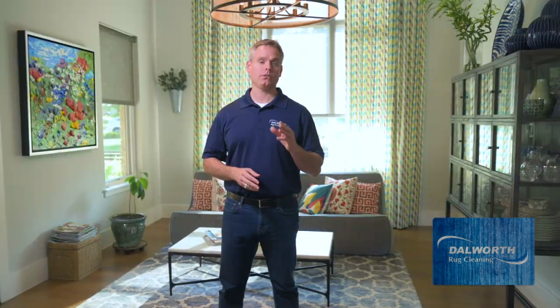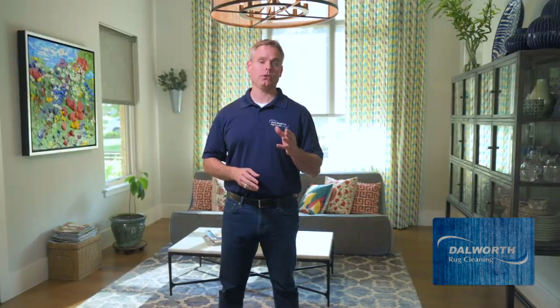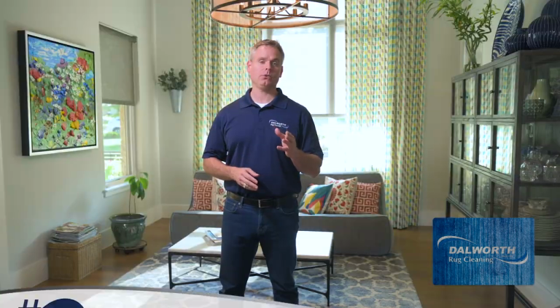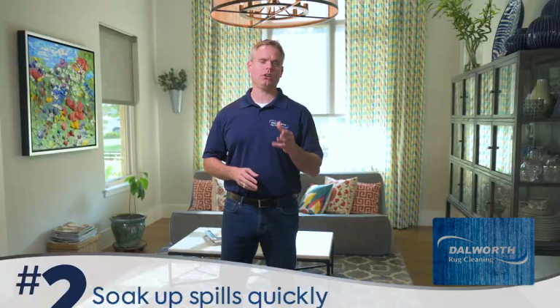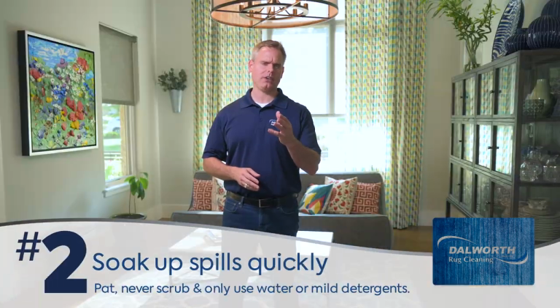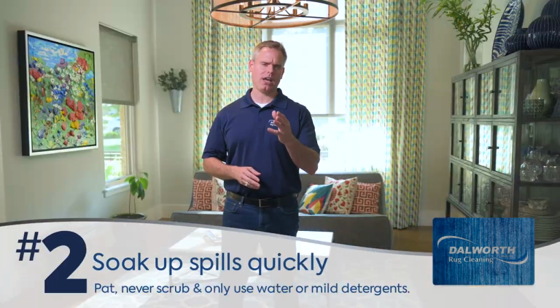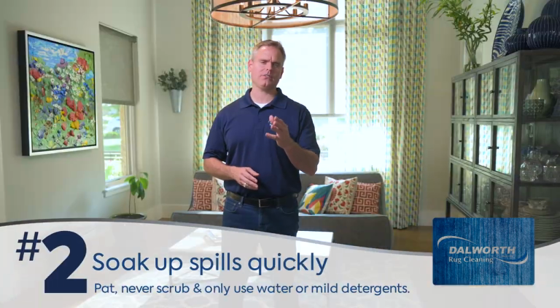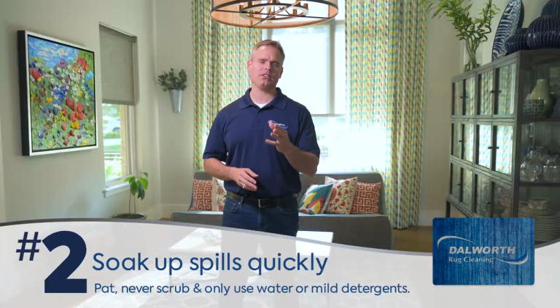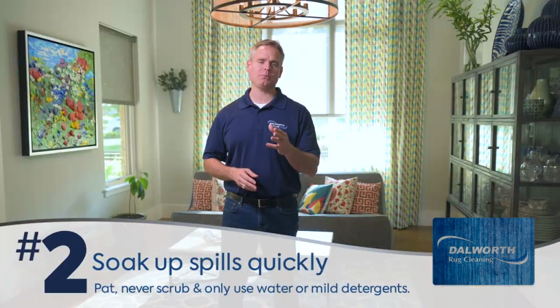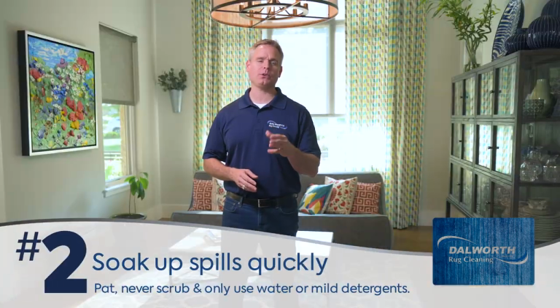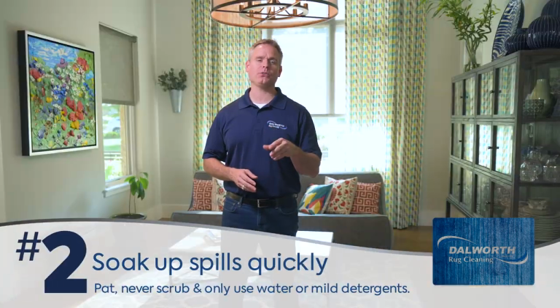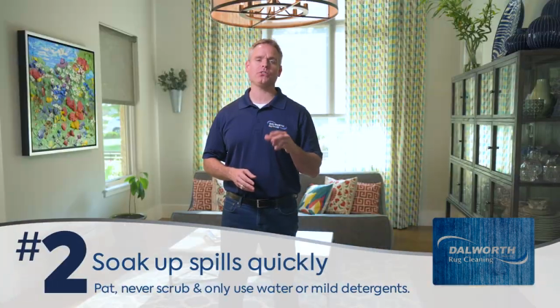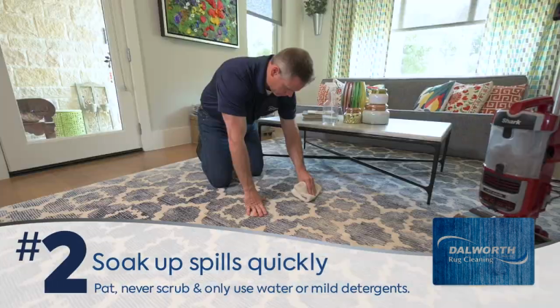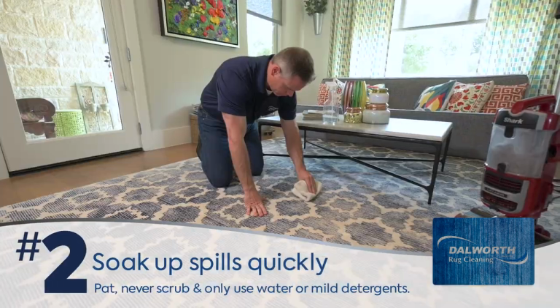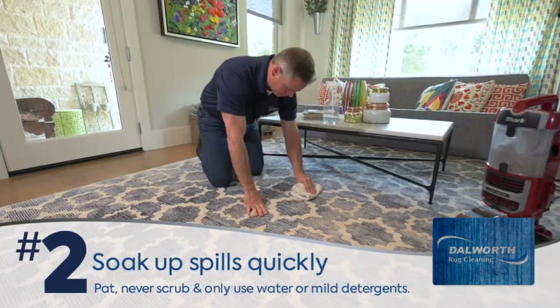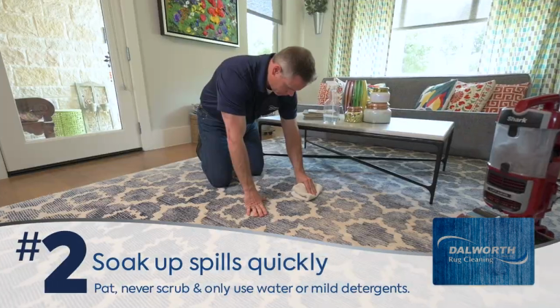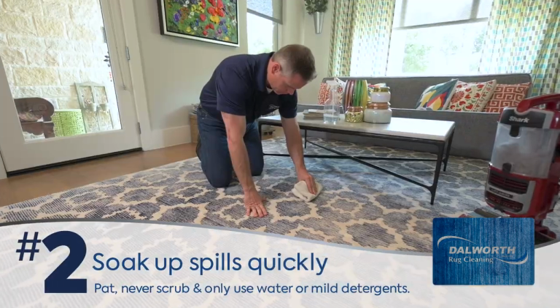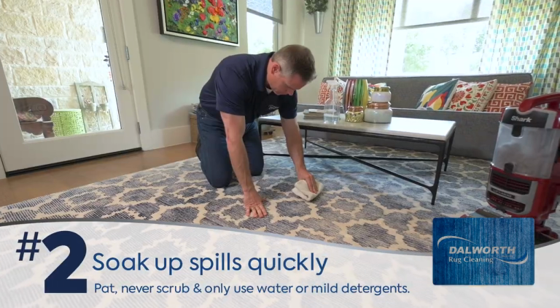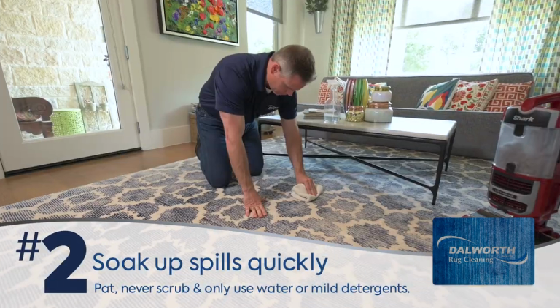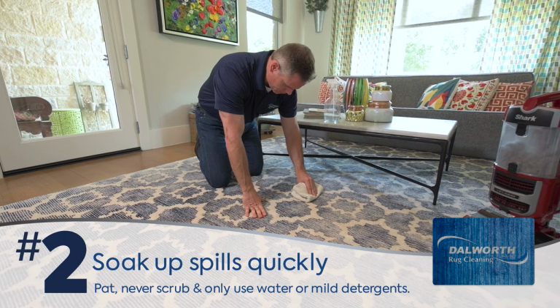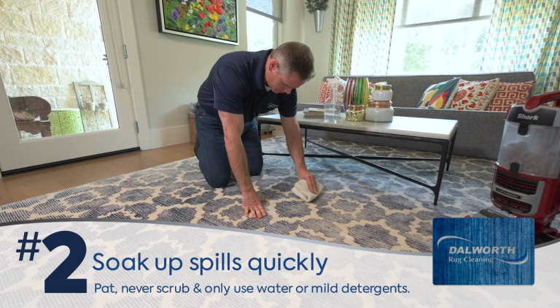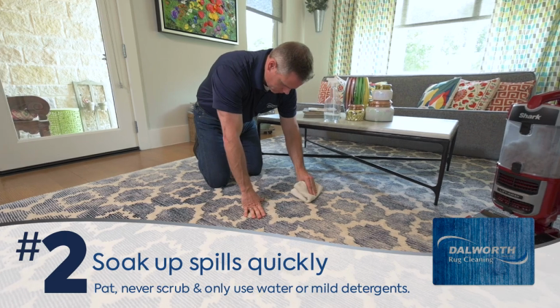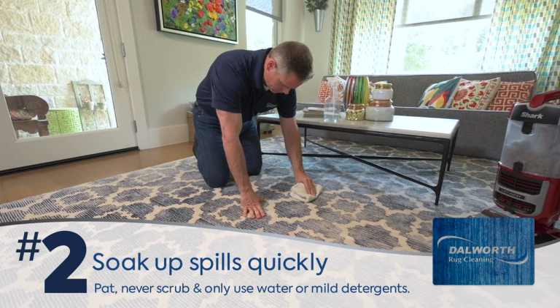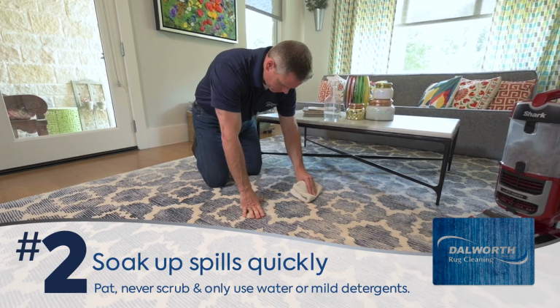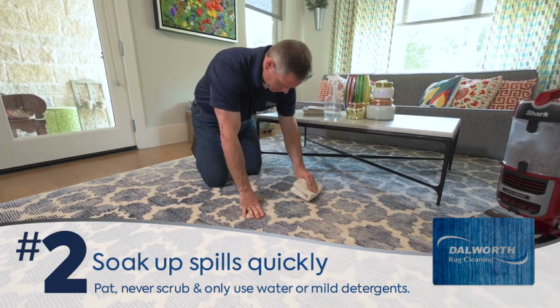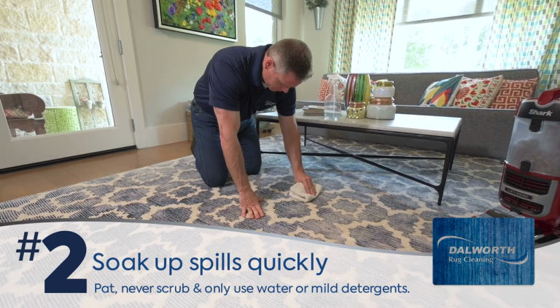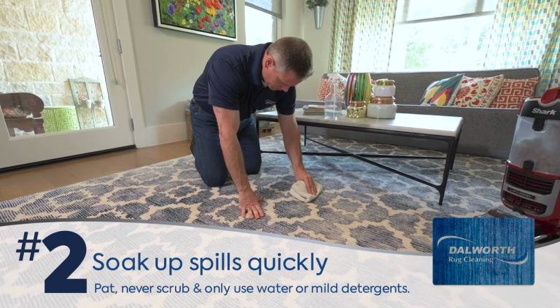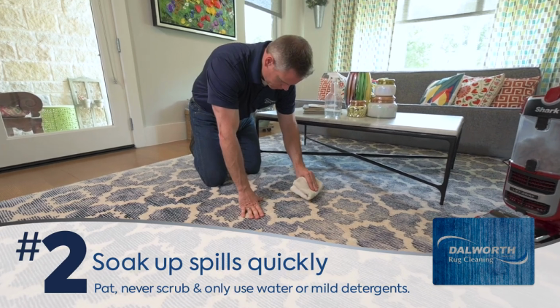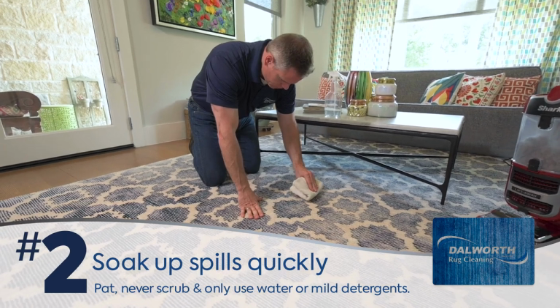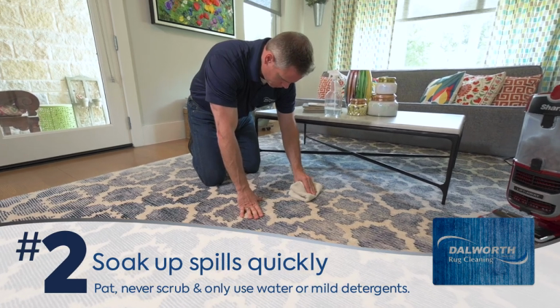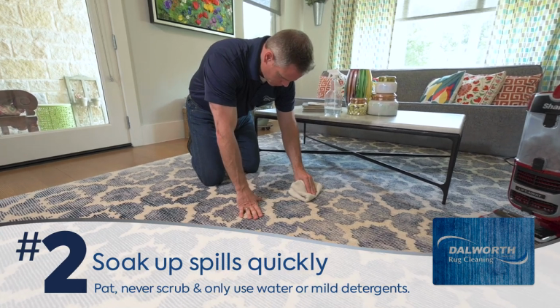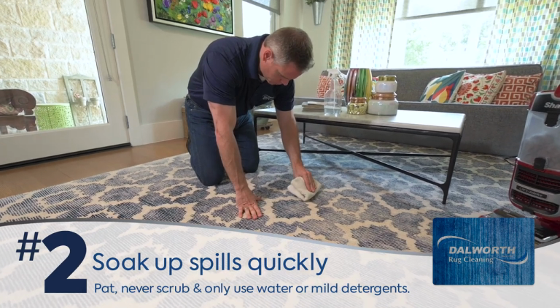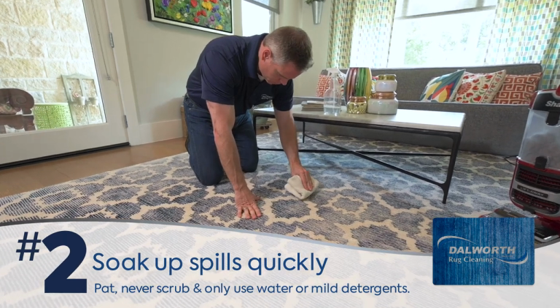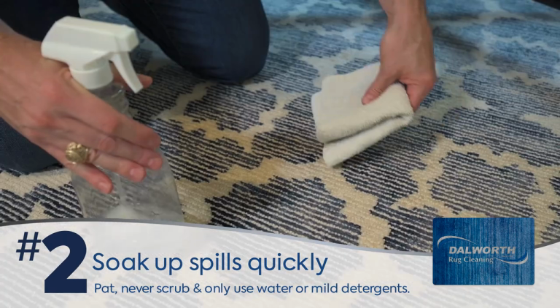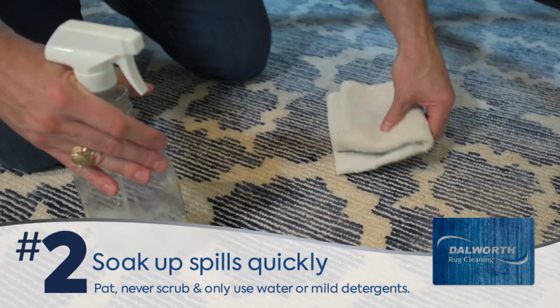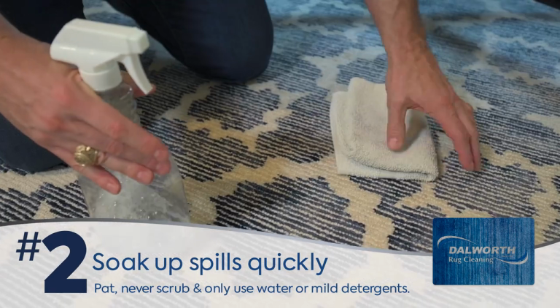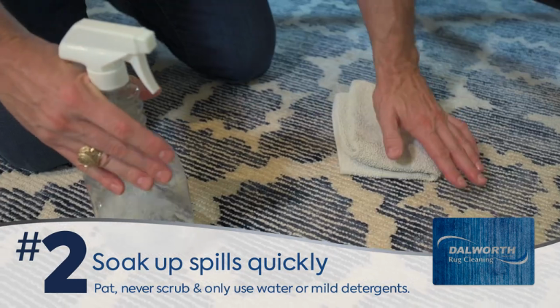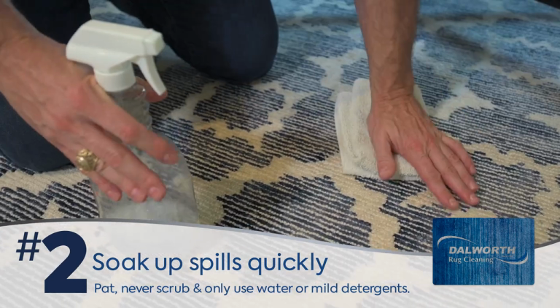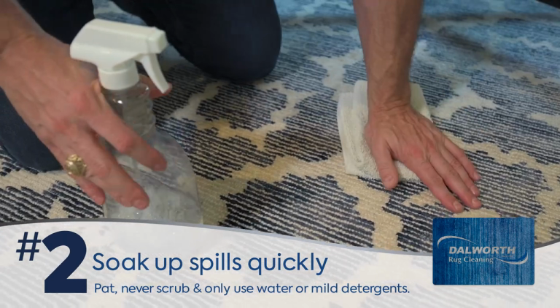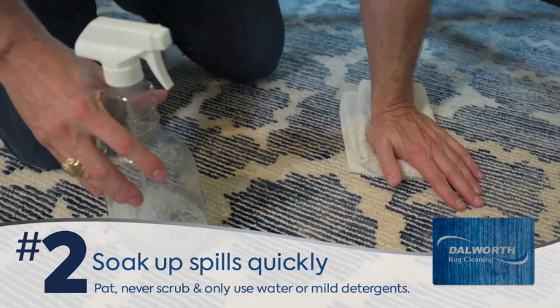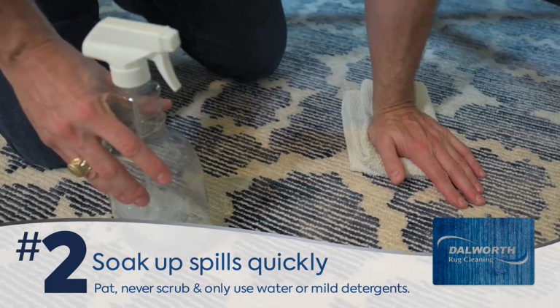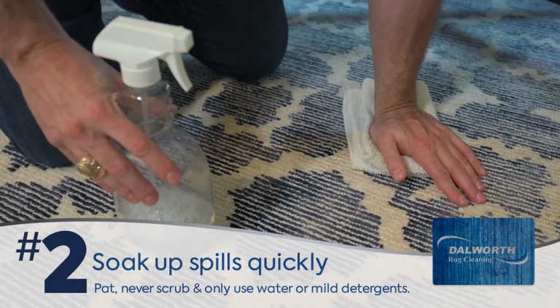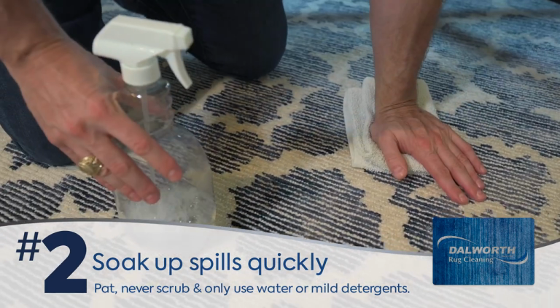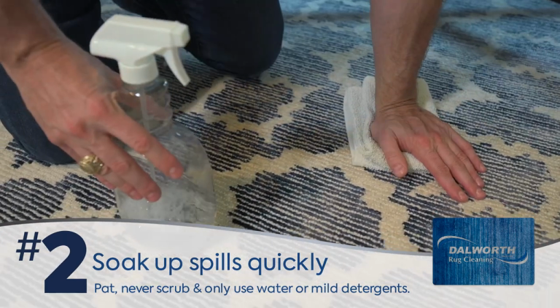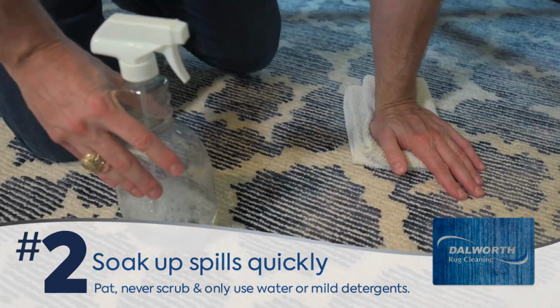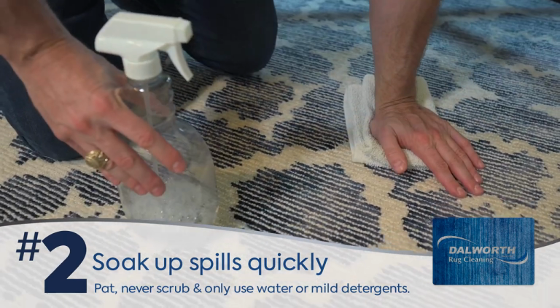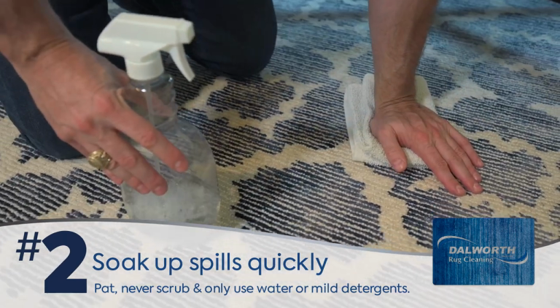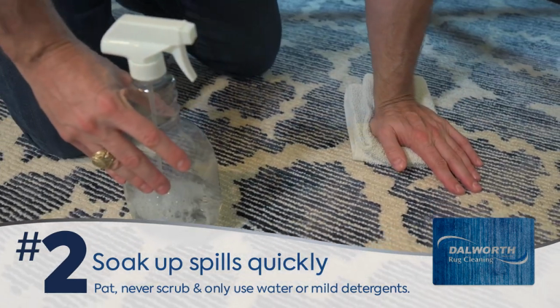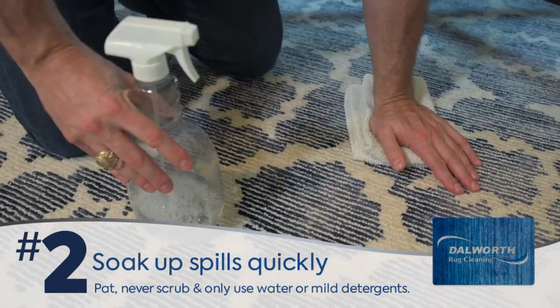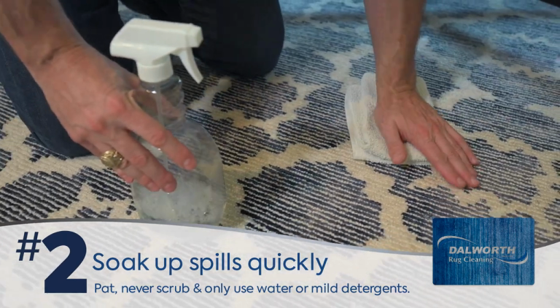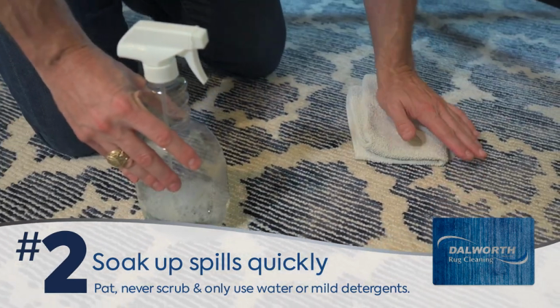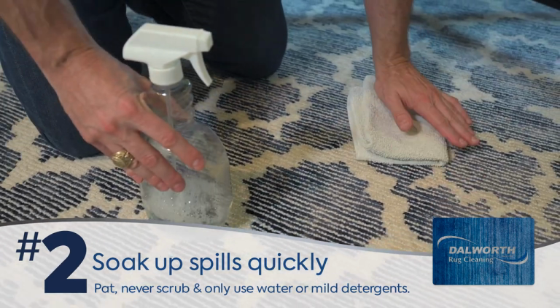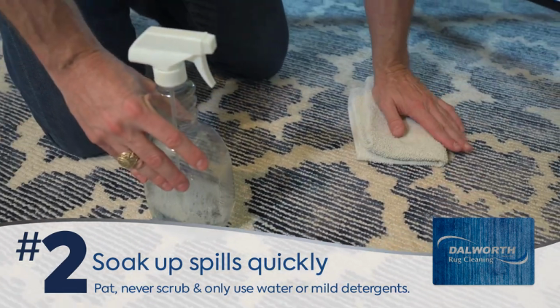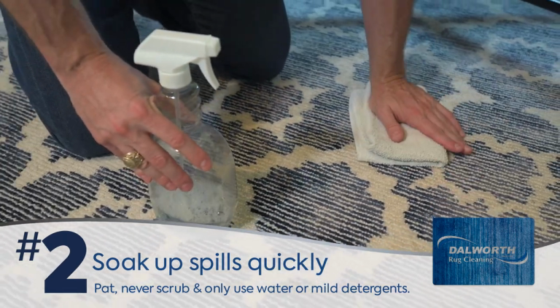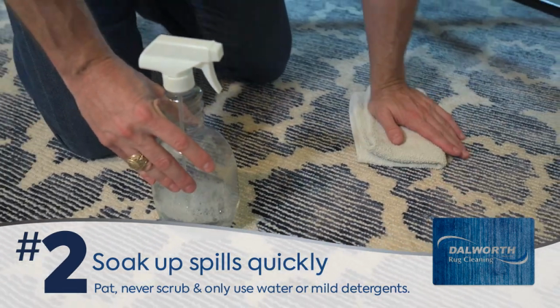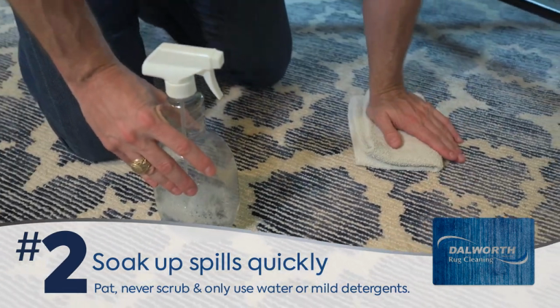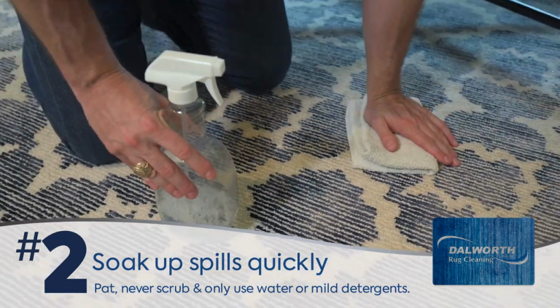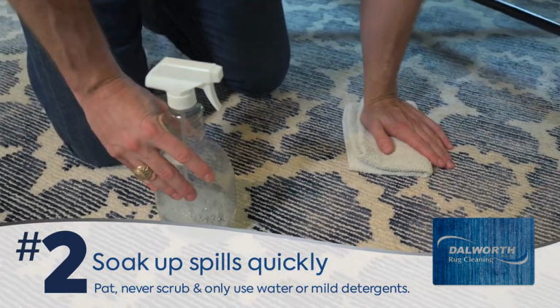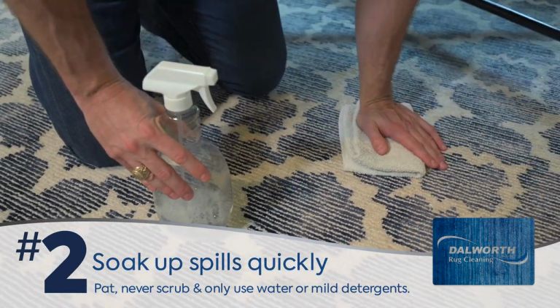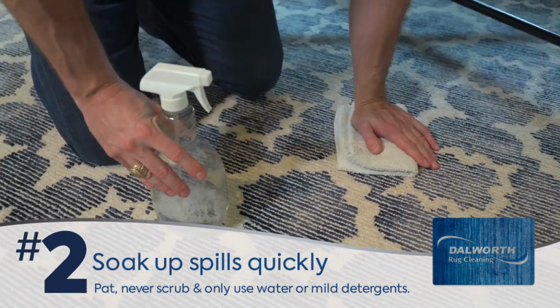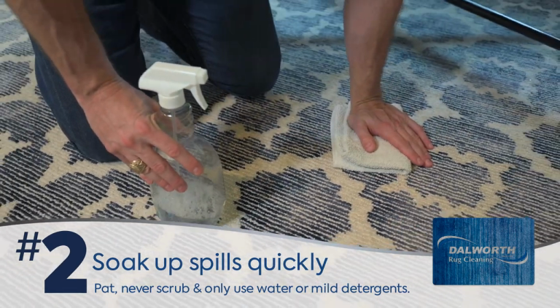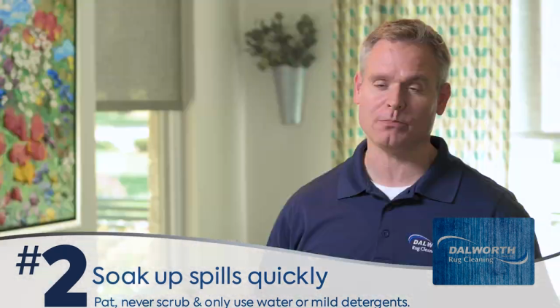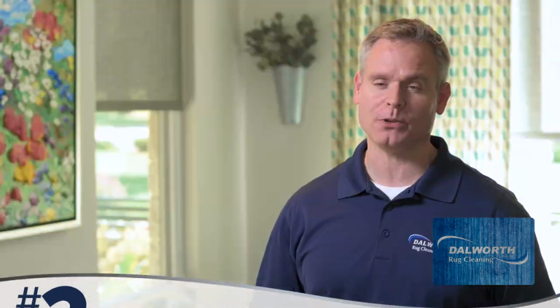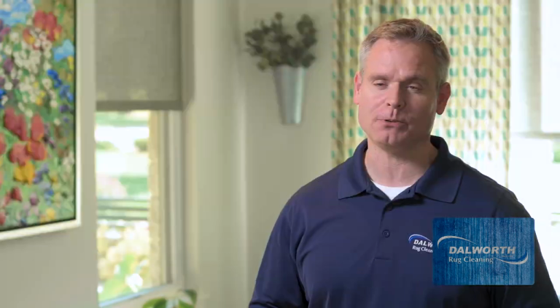Two, if you have a spill, soak up liquids as soon as possible and use water or a mild detergent to dissolve and remove the spill.